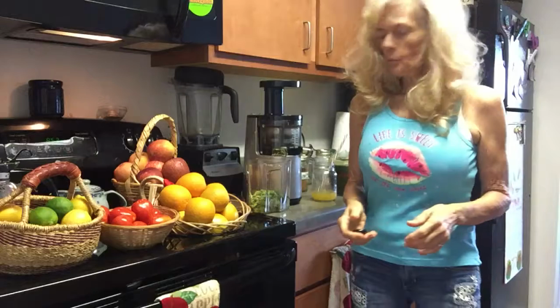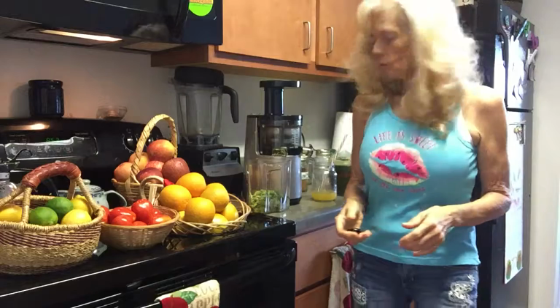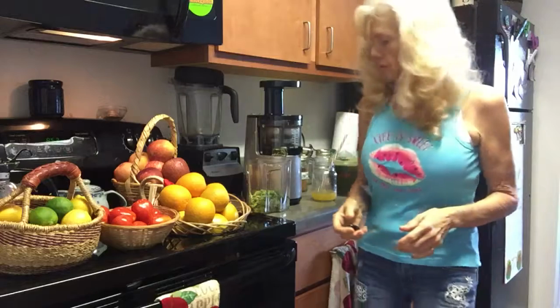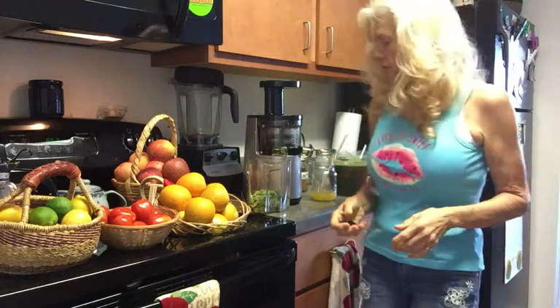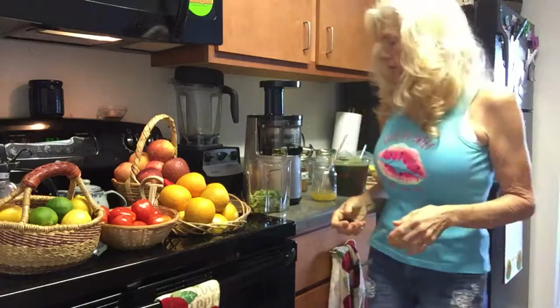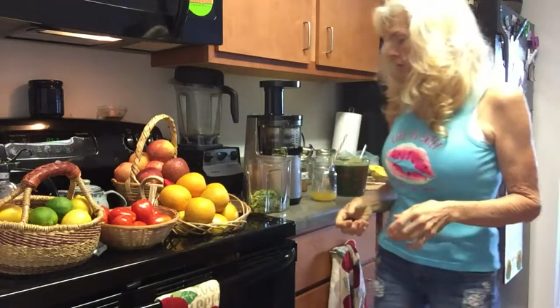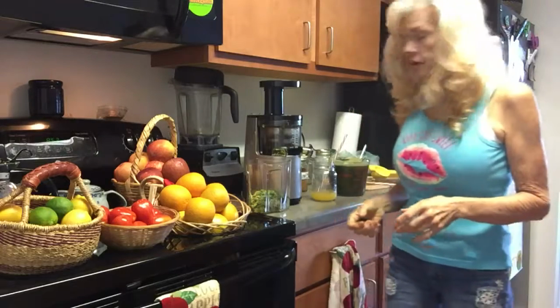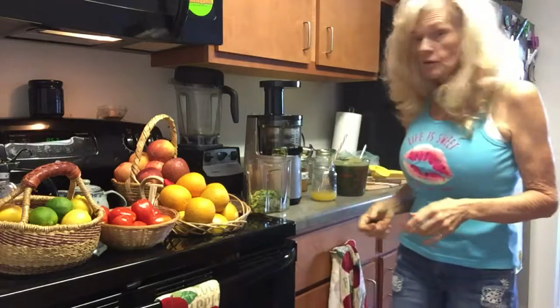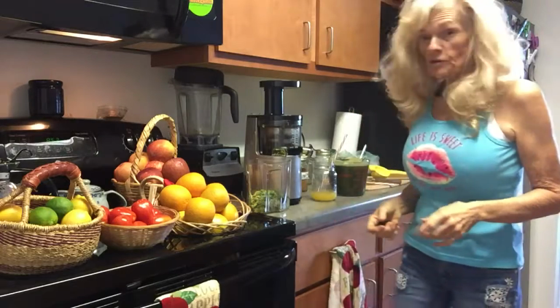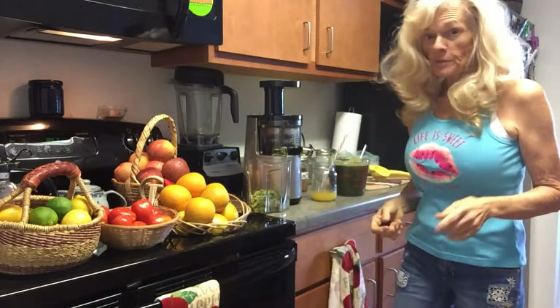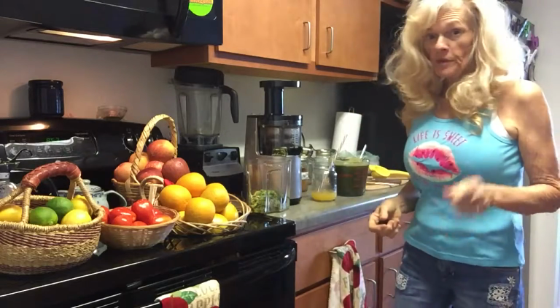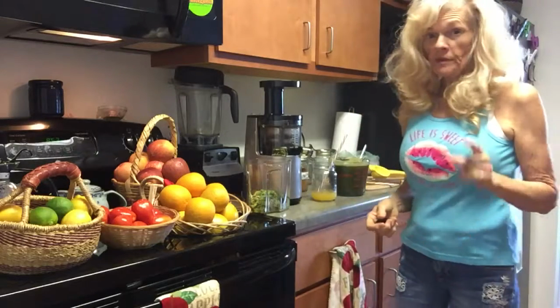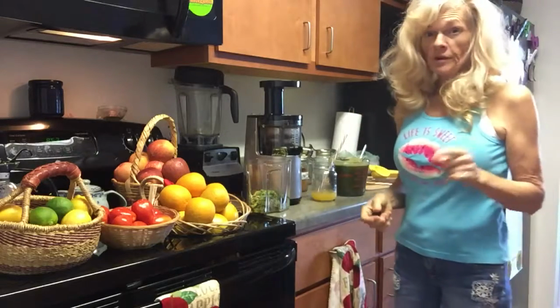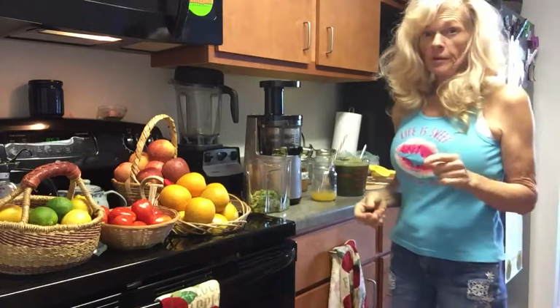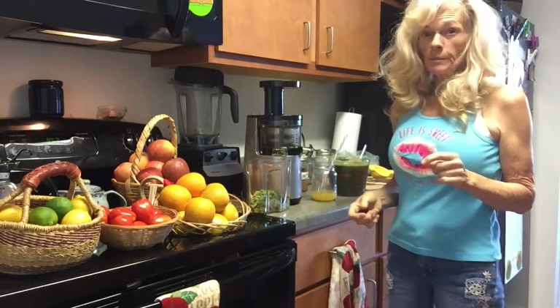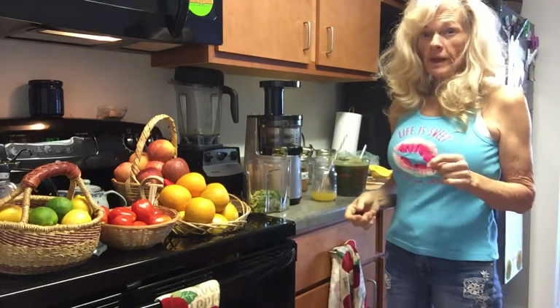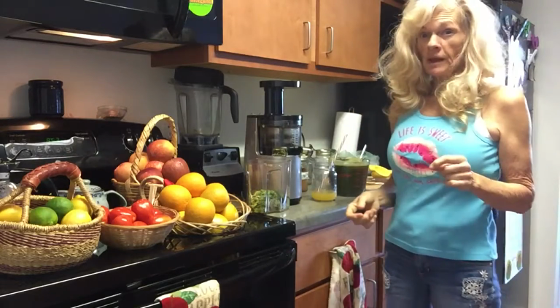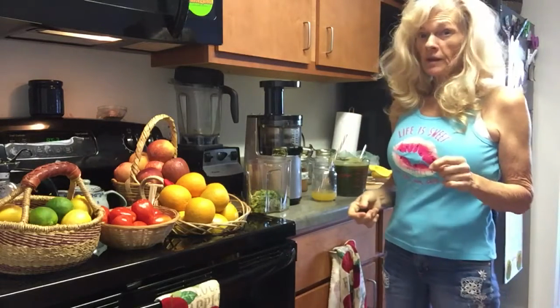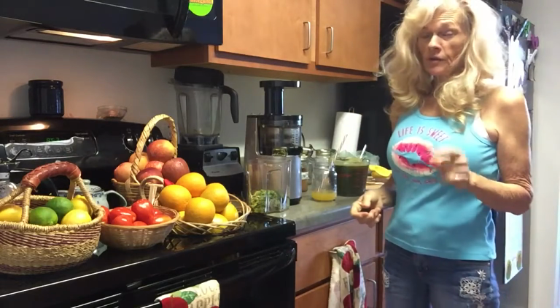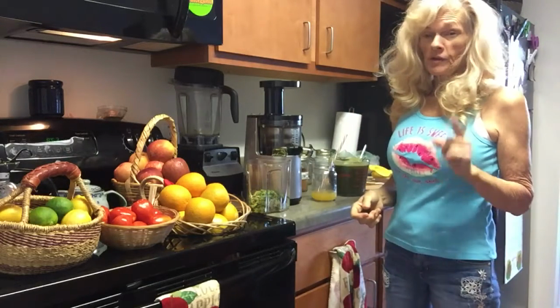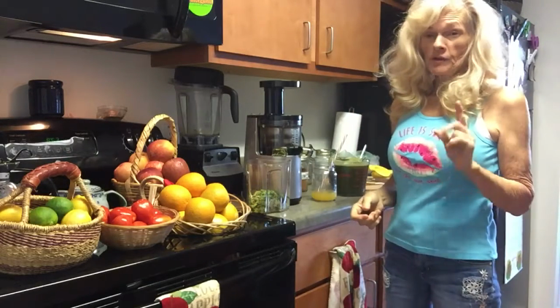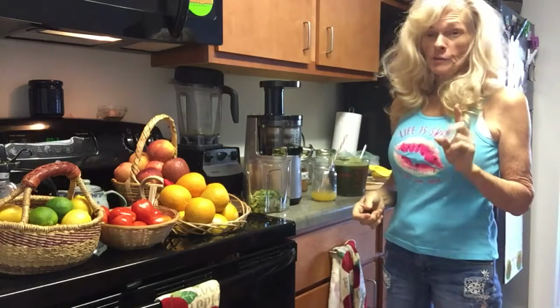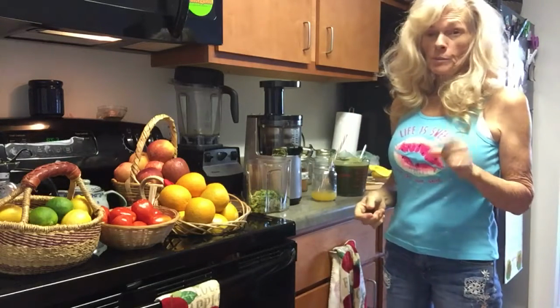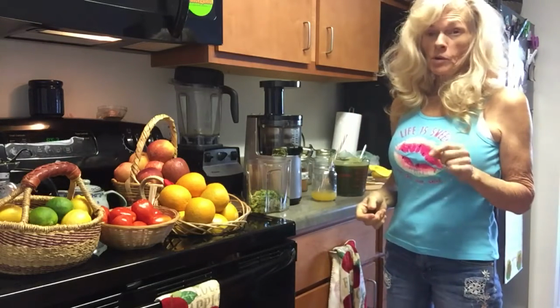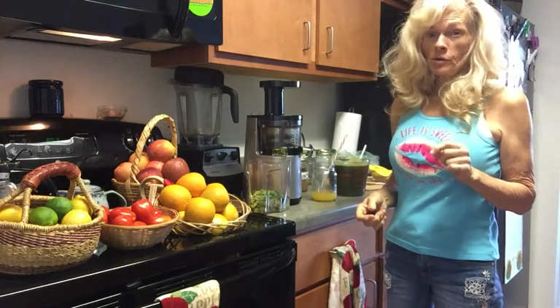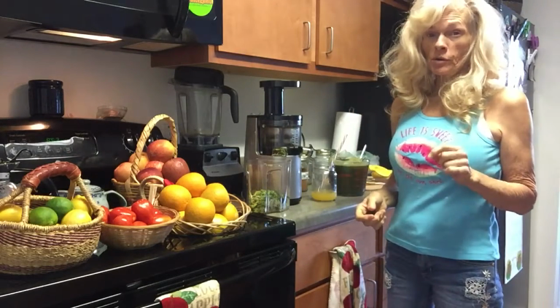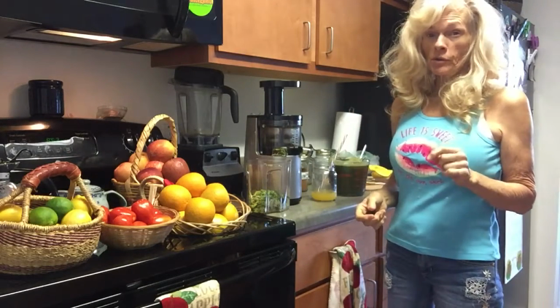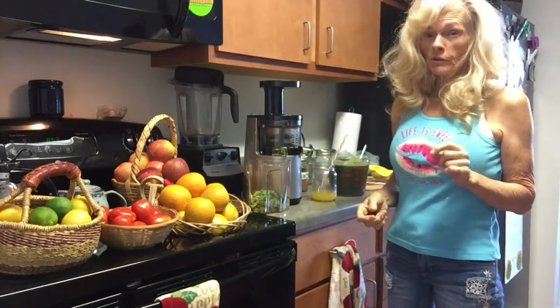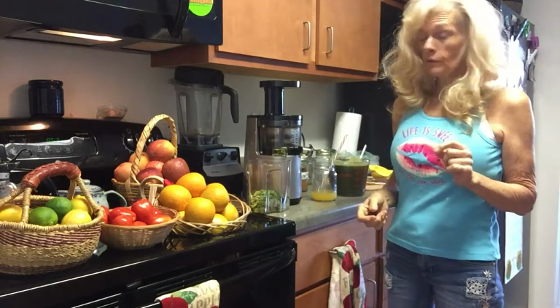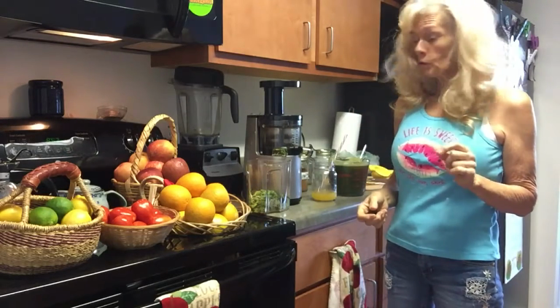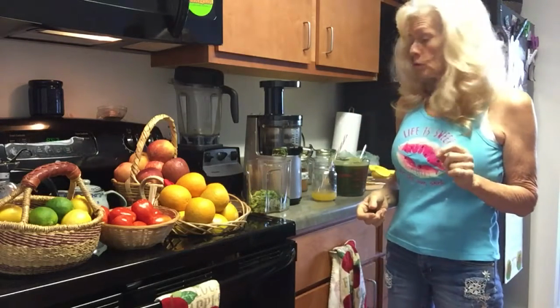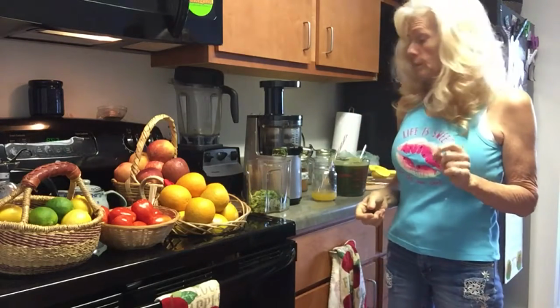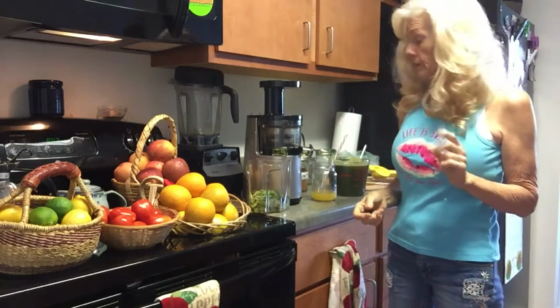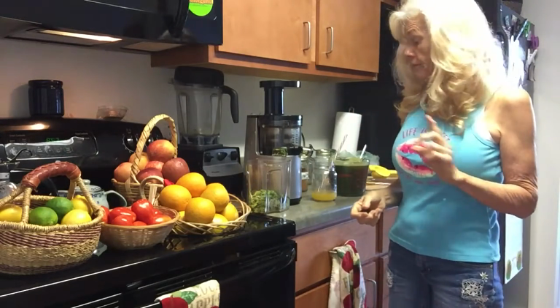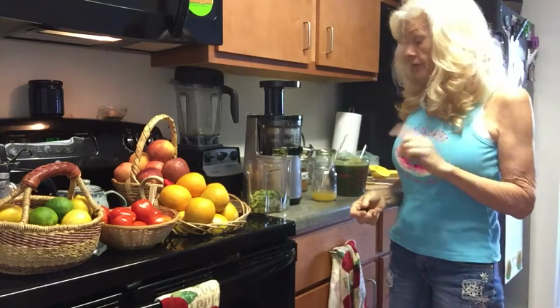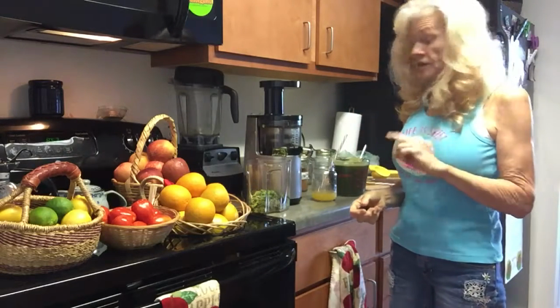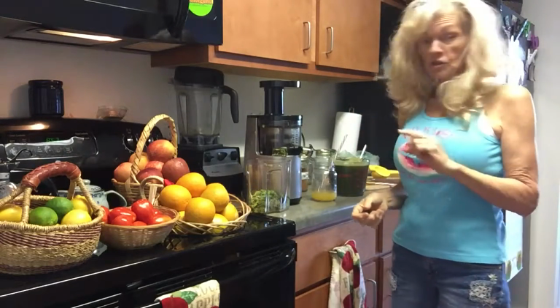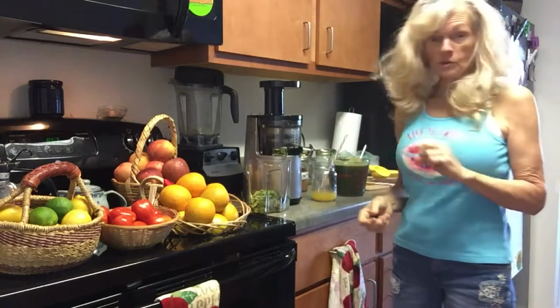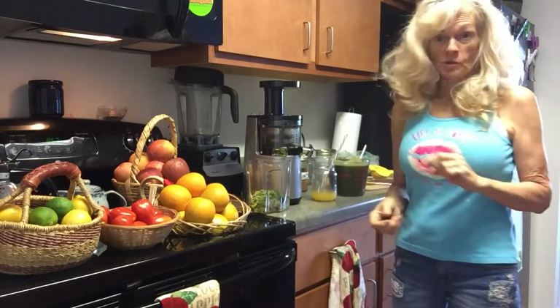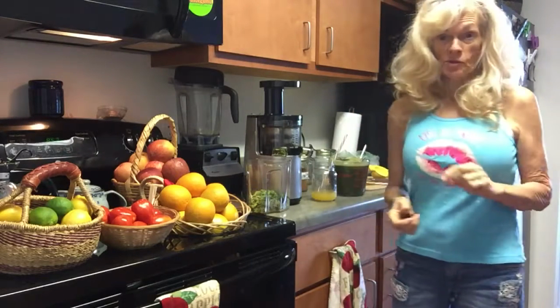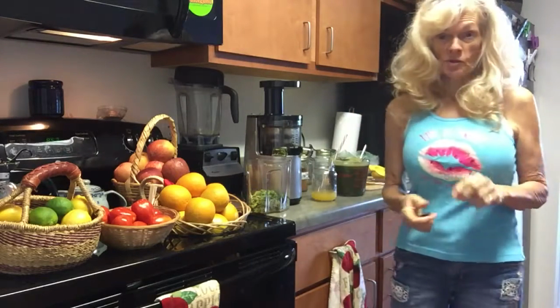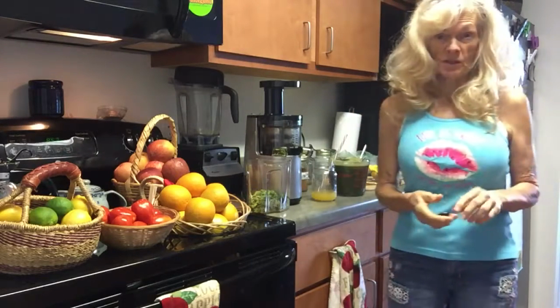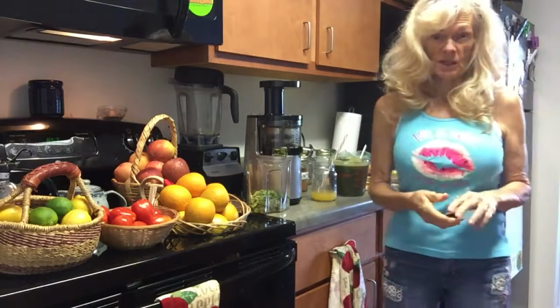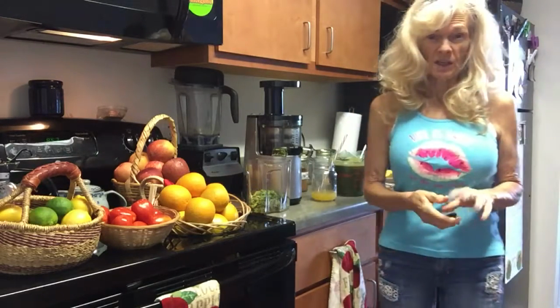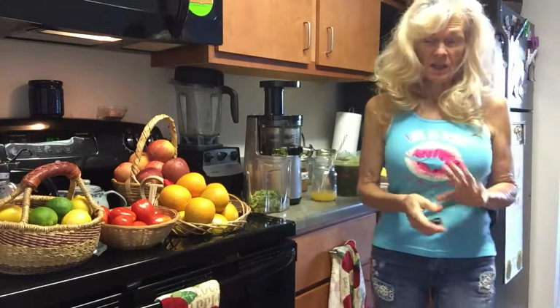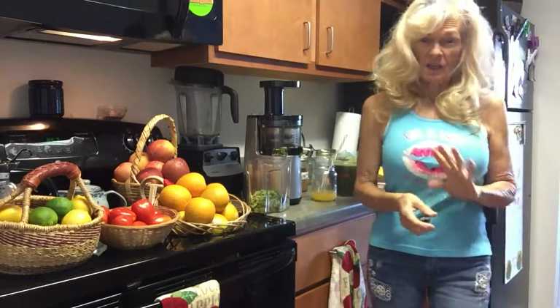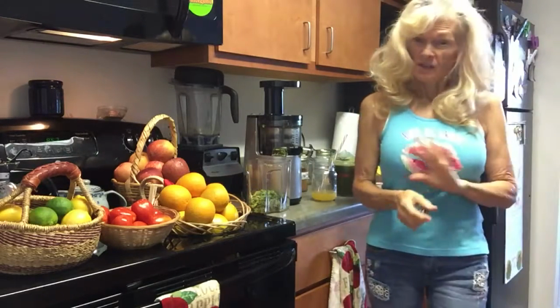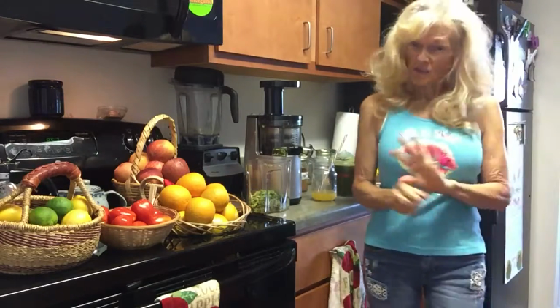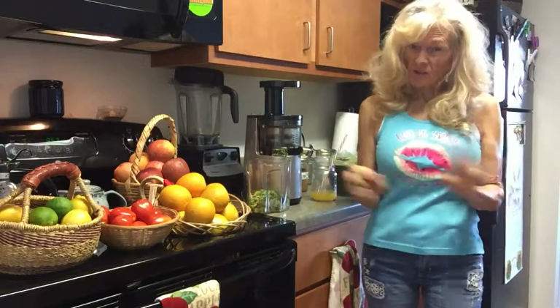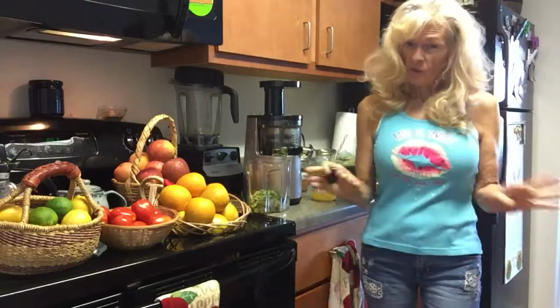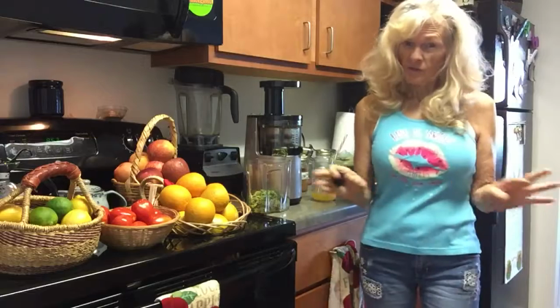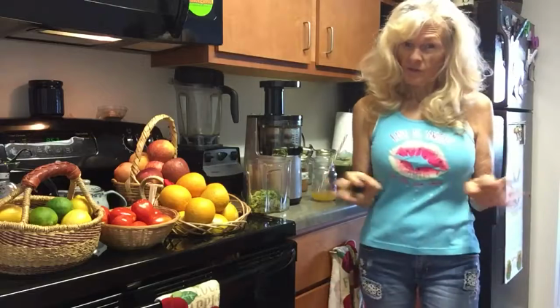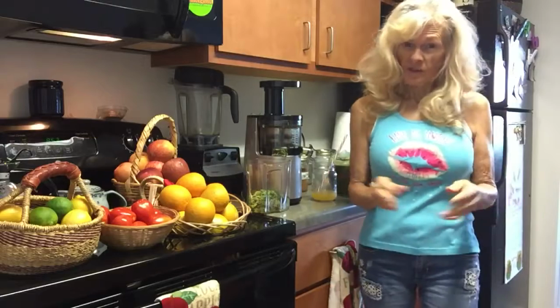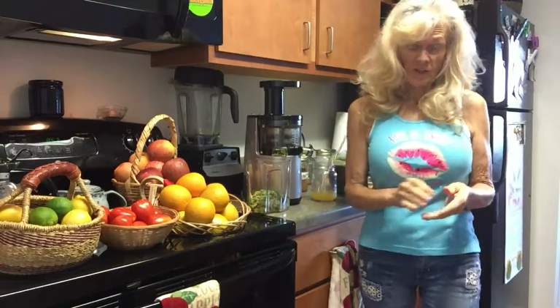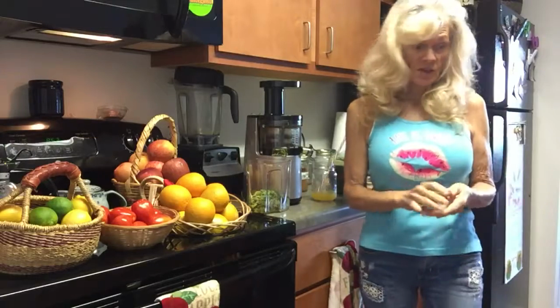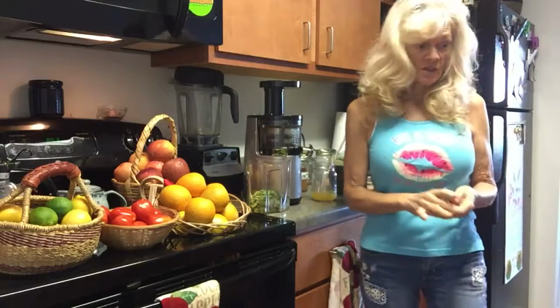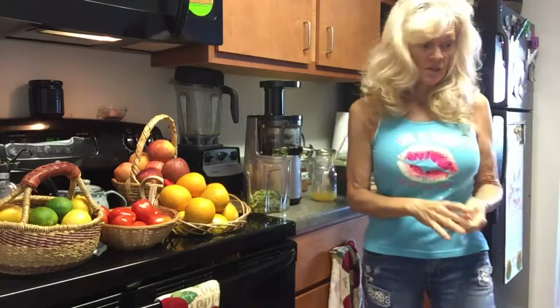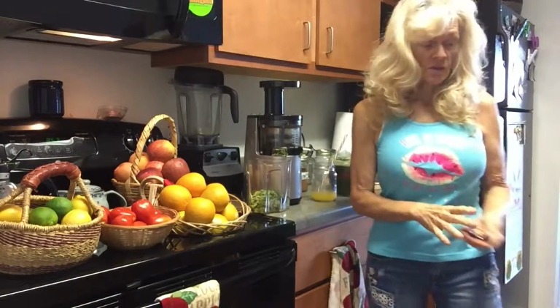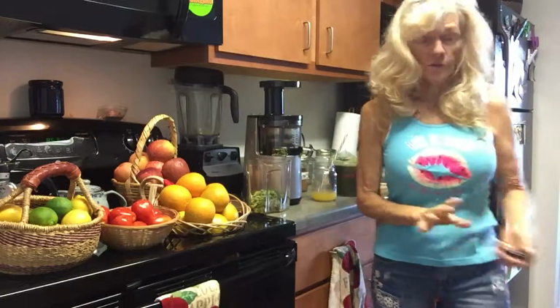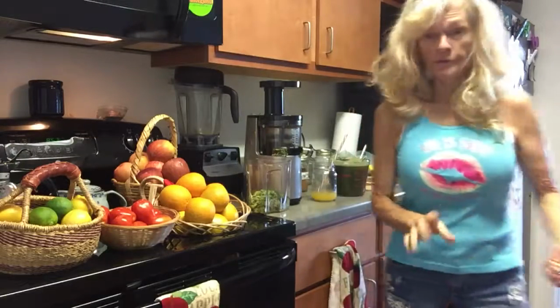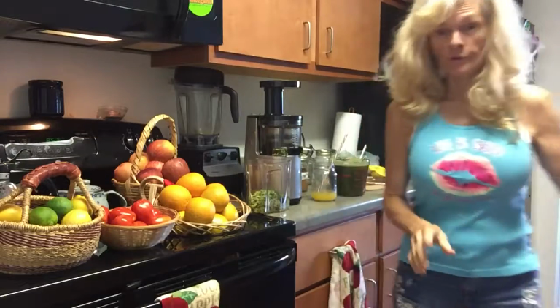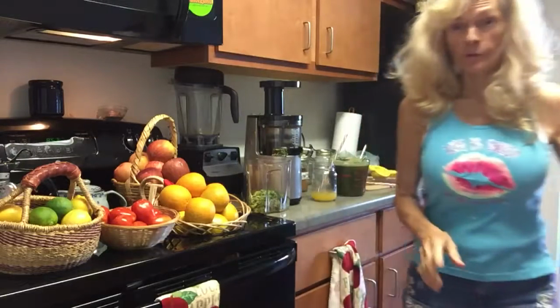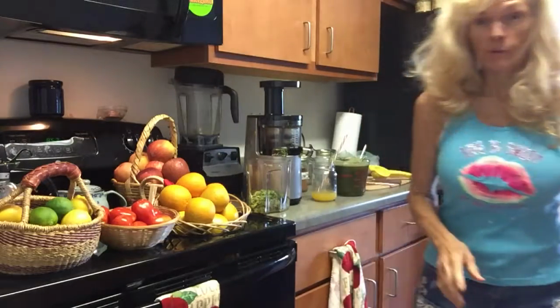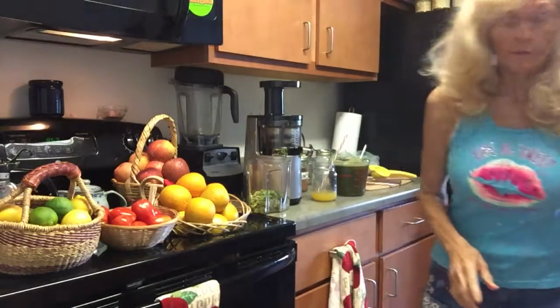Good morning, y'all. Goji Berry Terry back here. This is part three of gourmet vegetable juicing. This is only veggies, no fruit.